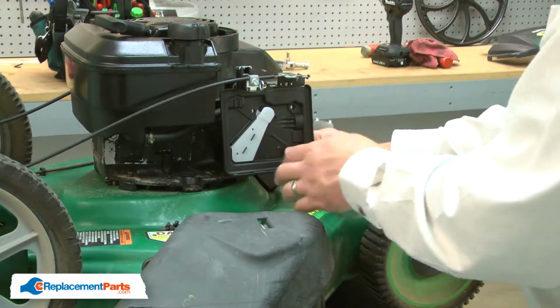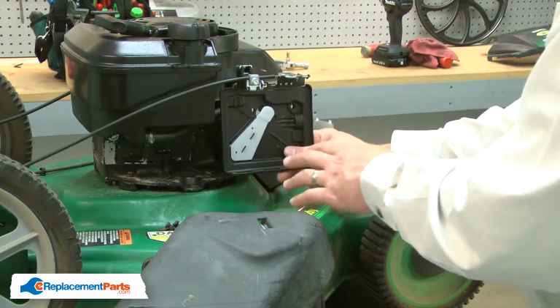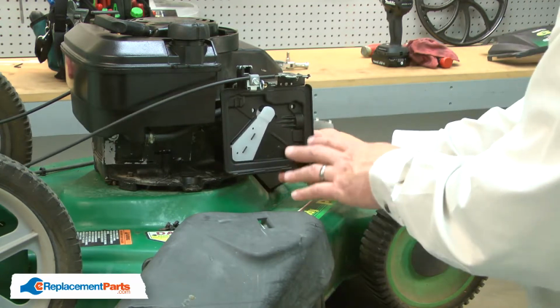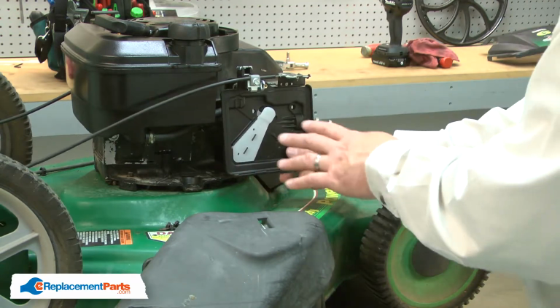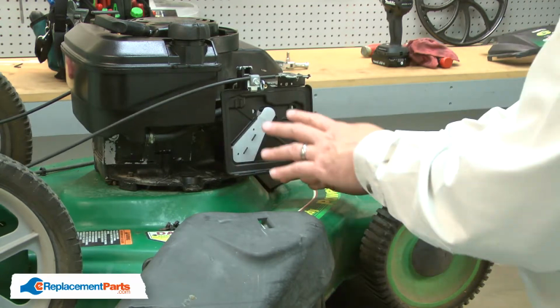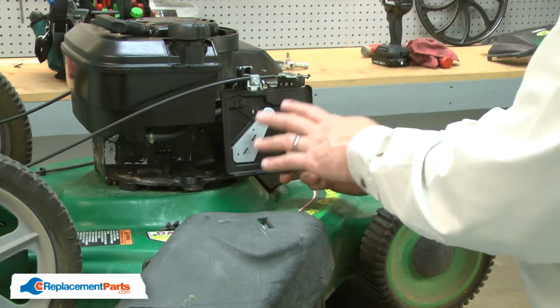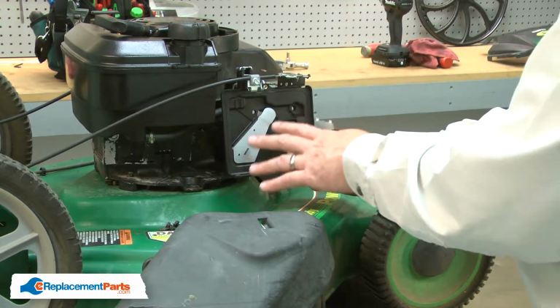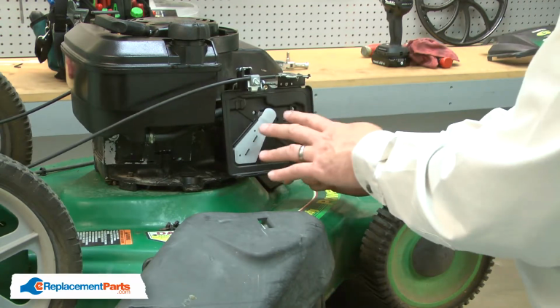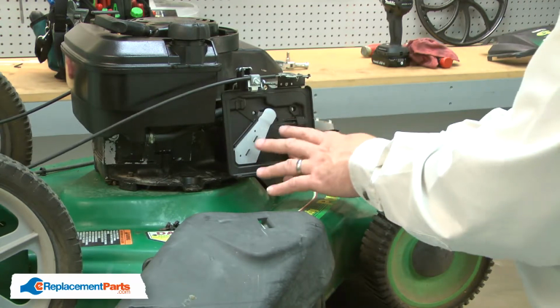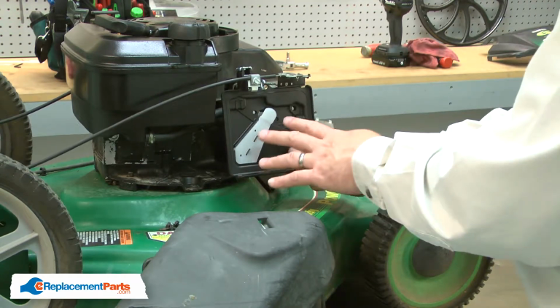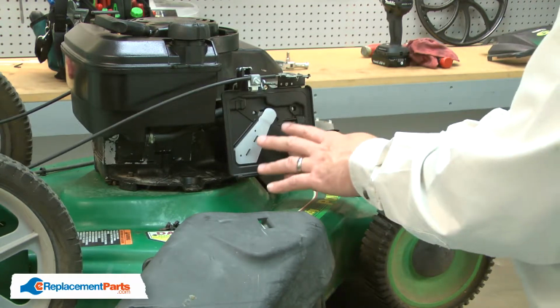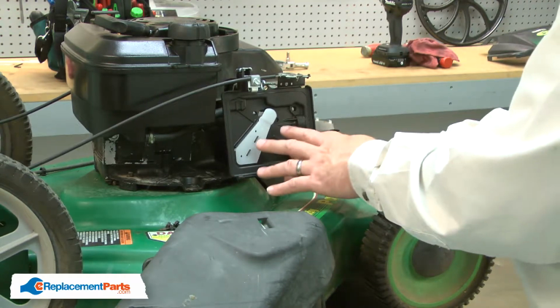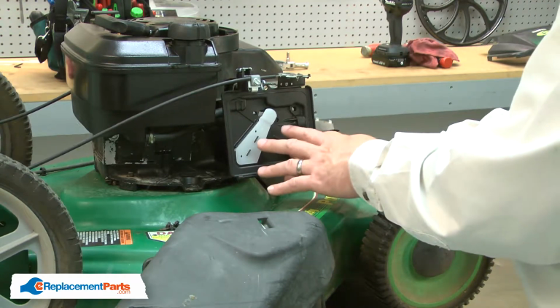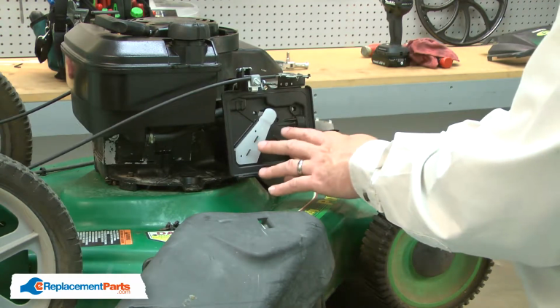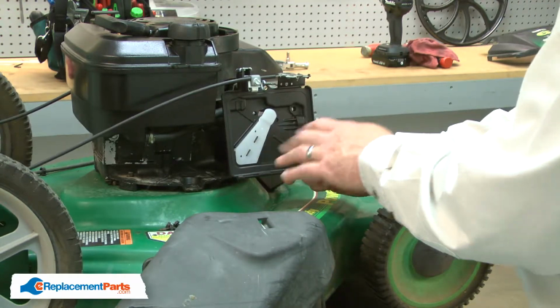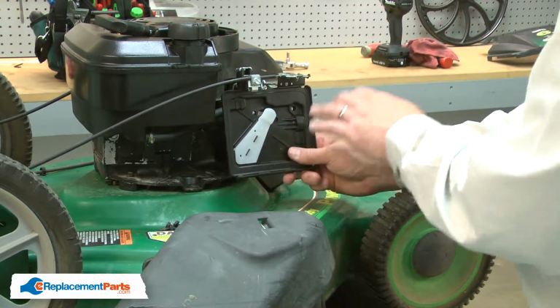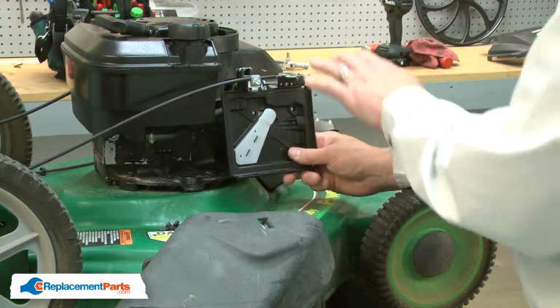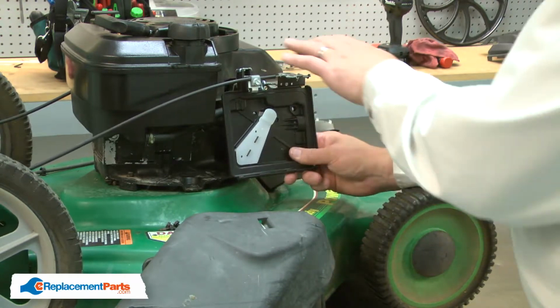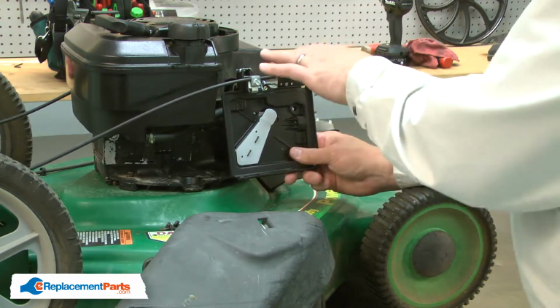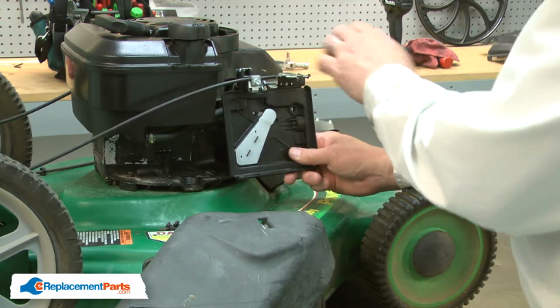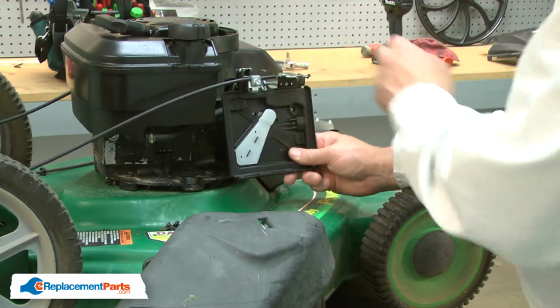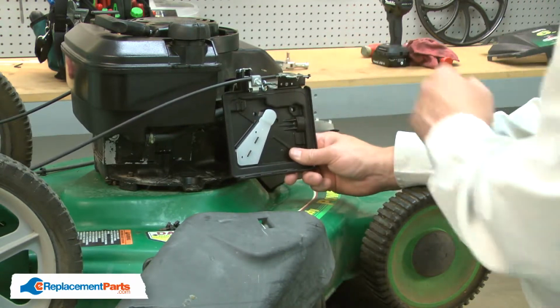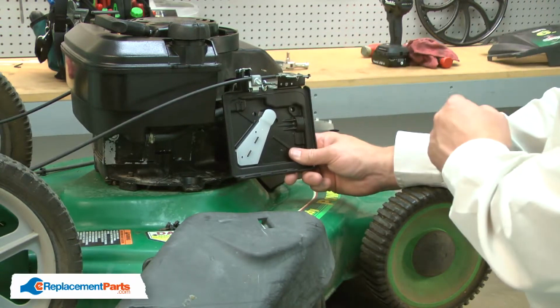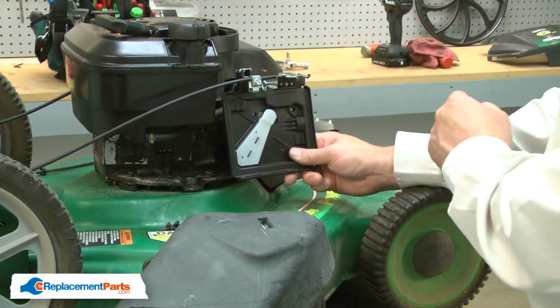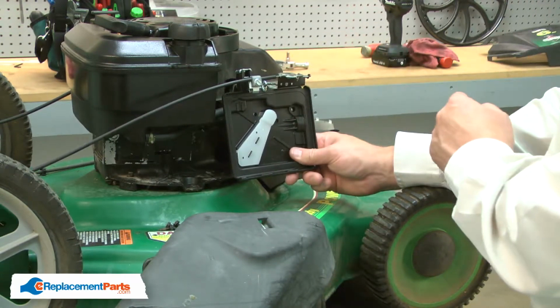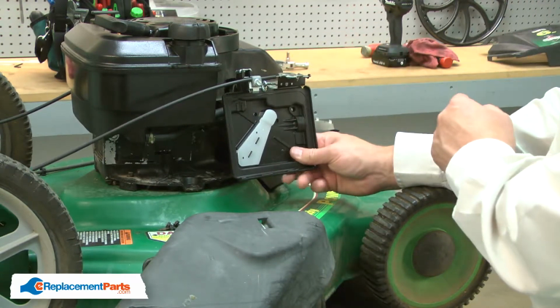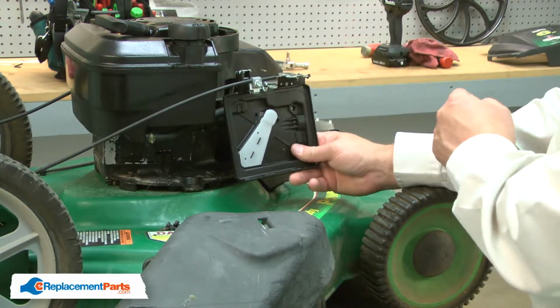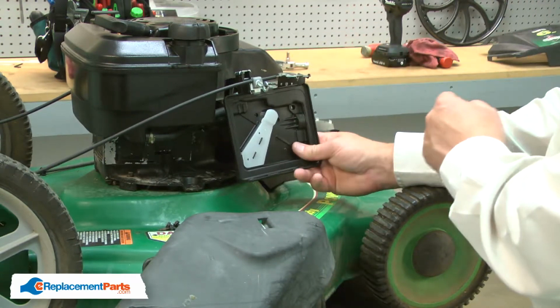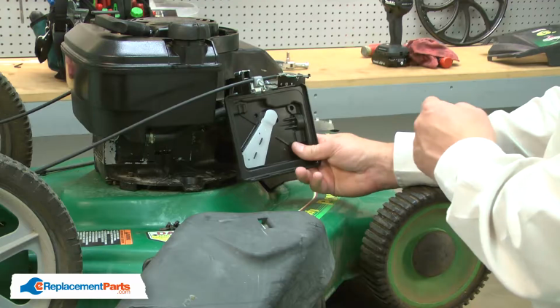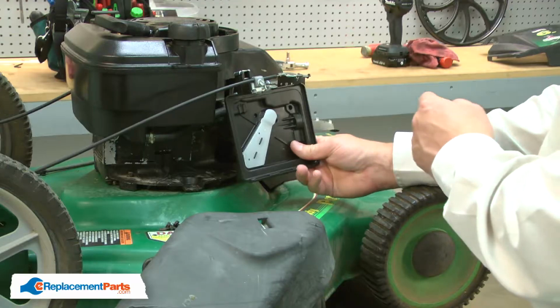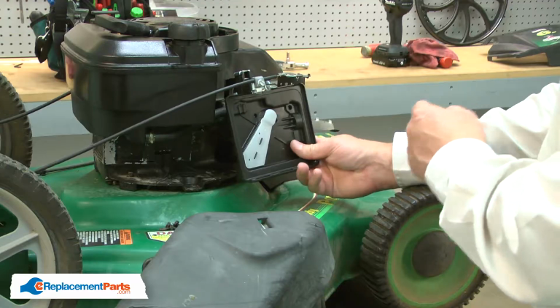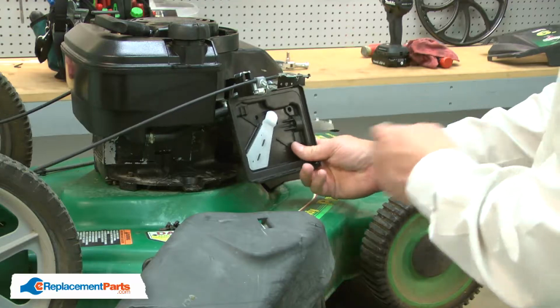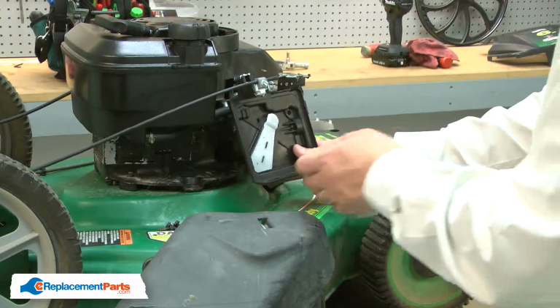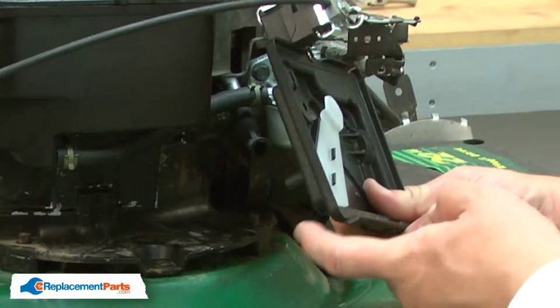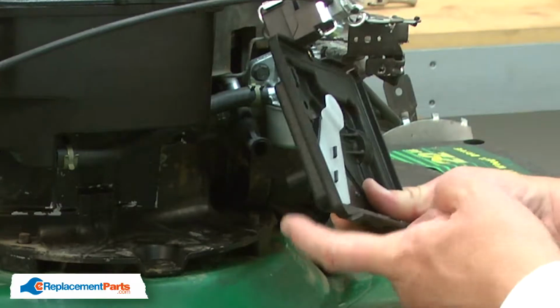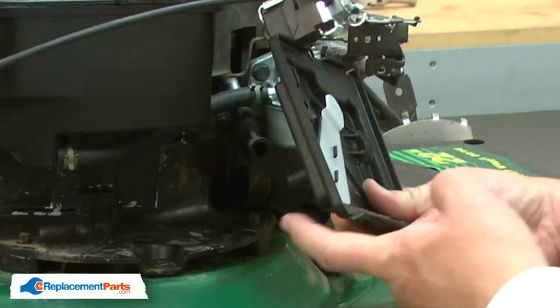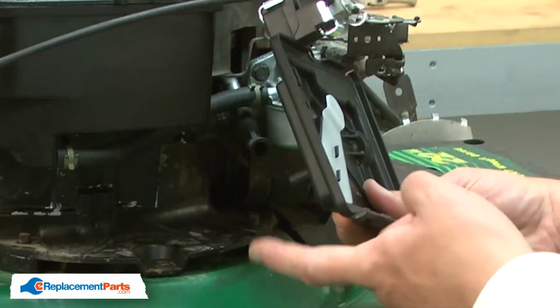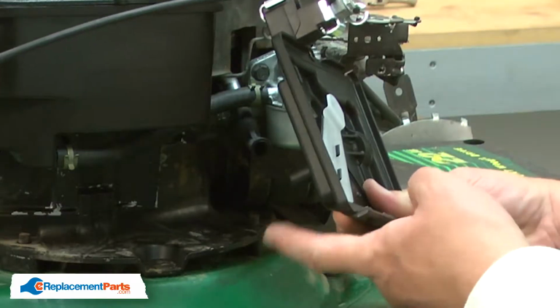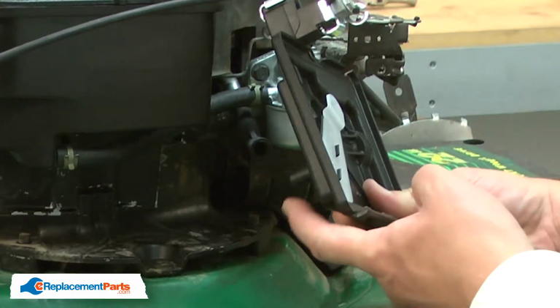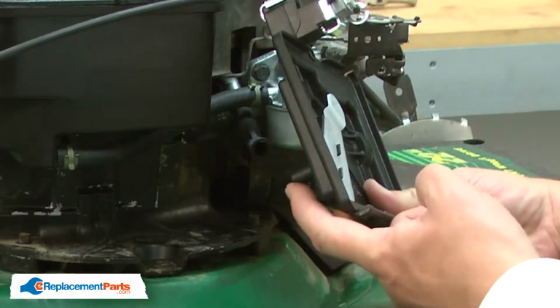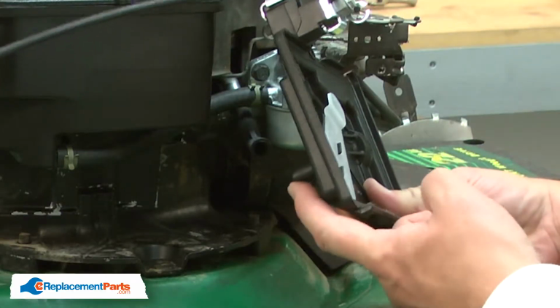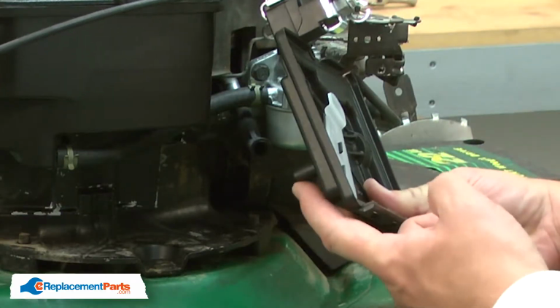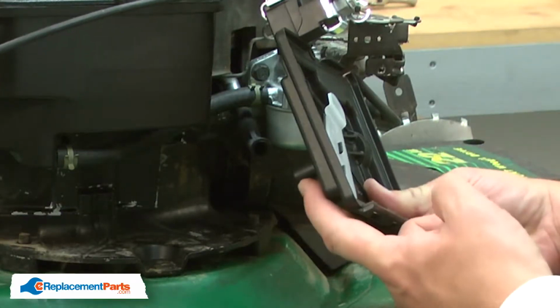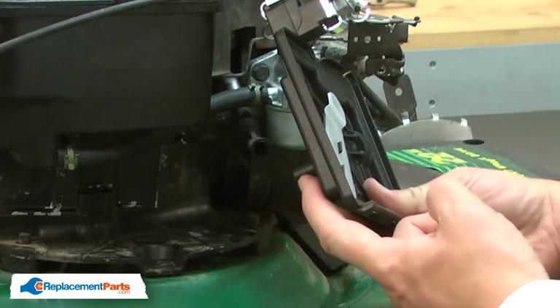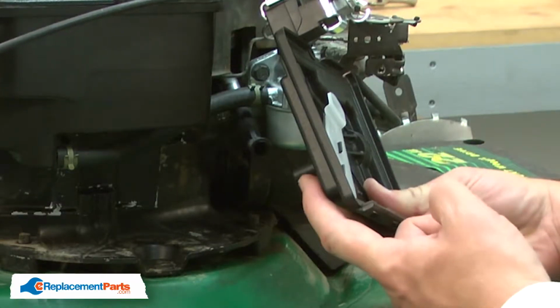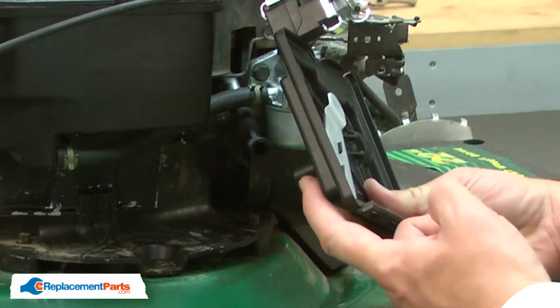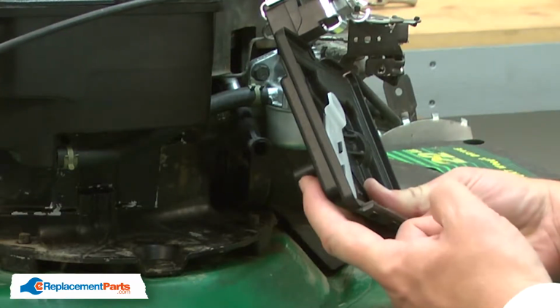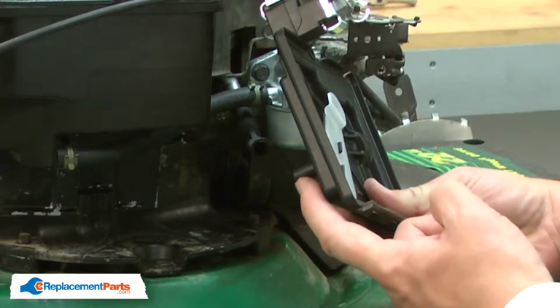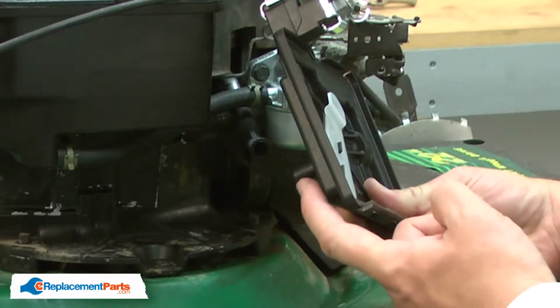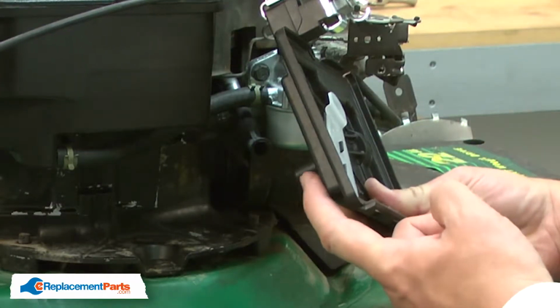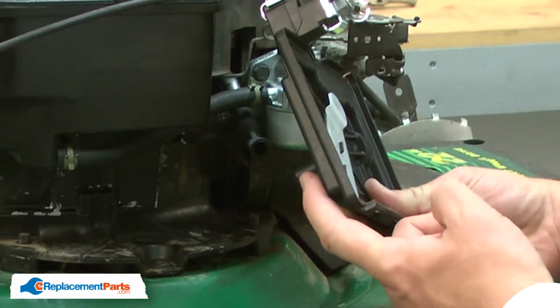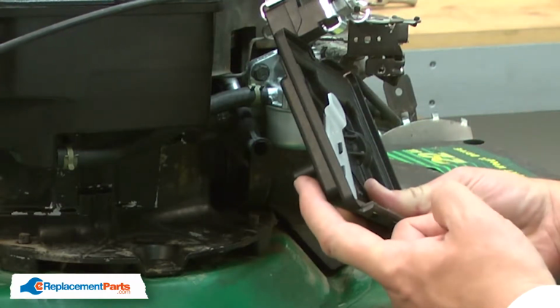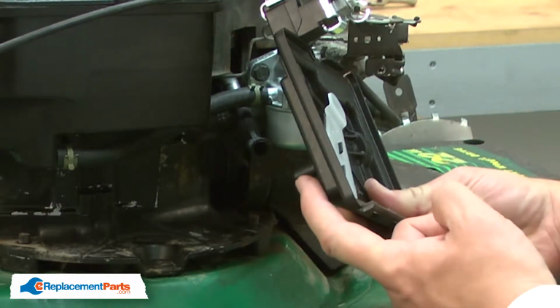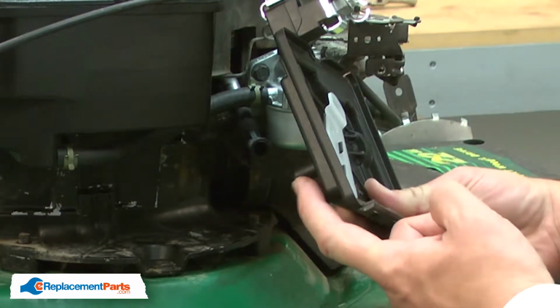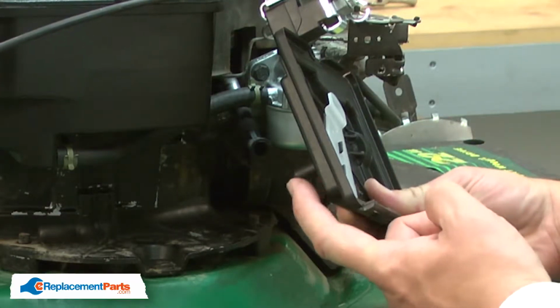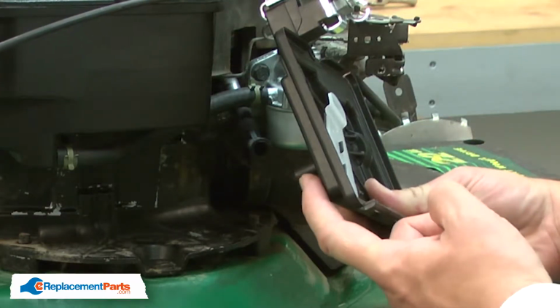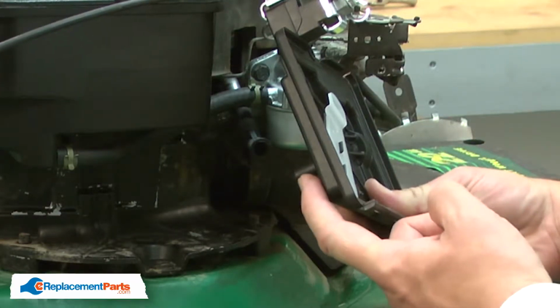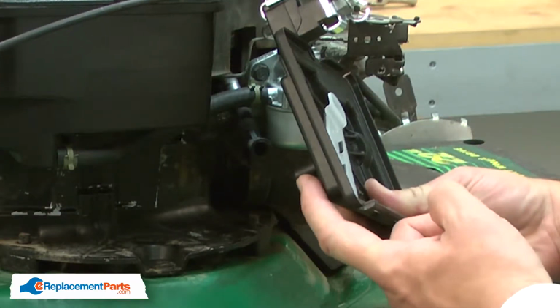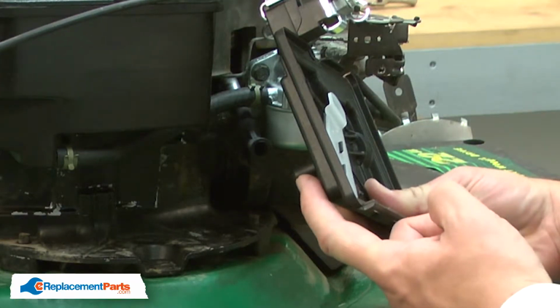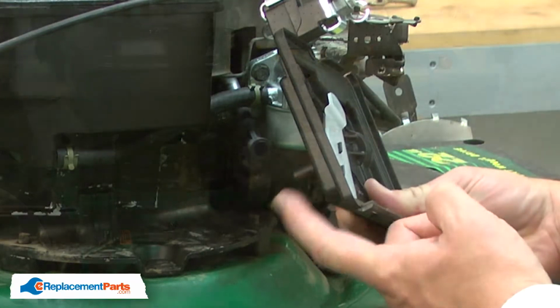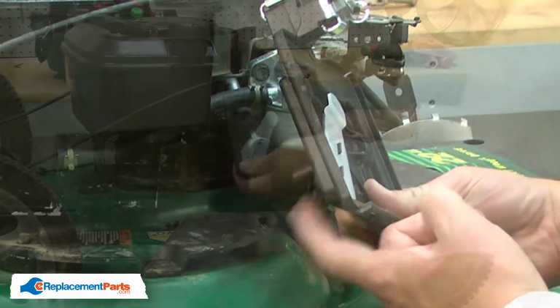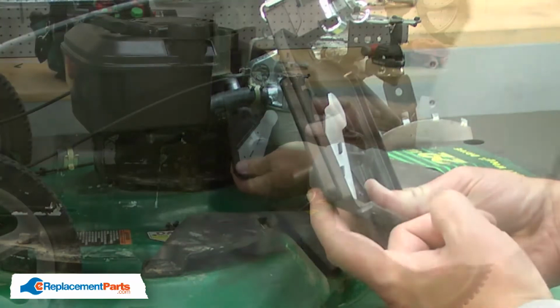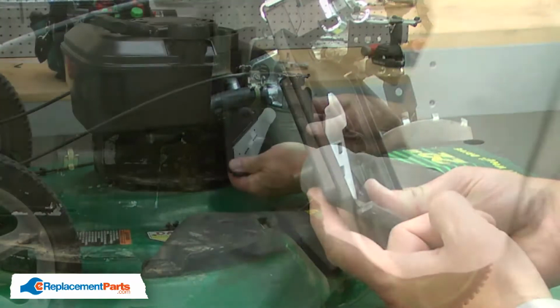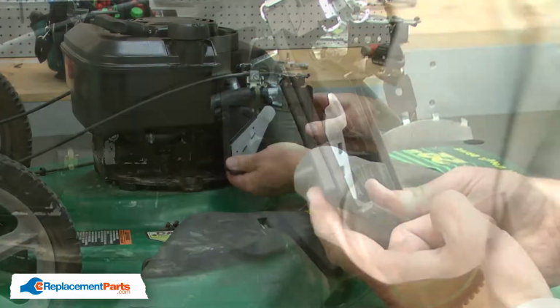Now I can secure the base to the carburetor. As I do this, I want to make sure that I align and install the breather tube.